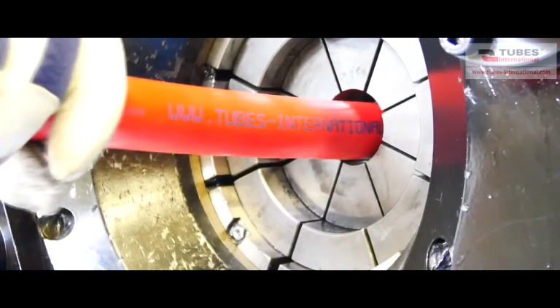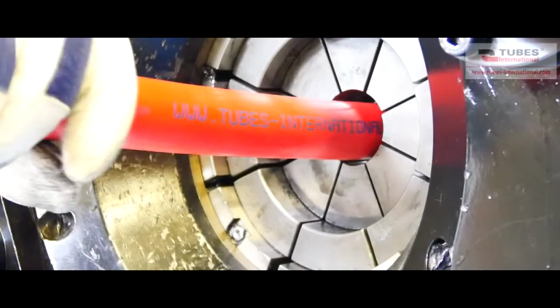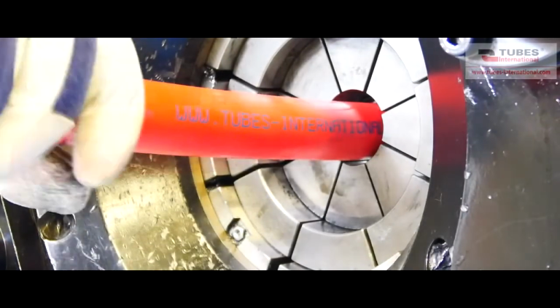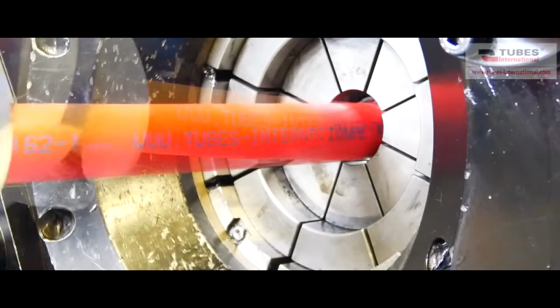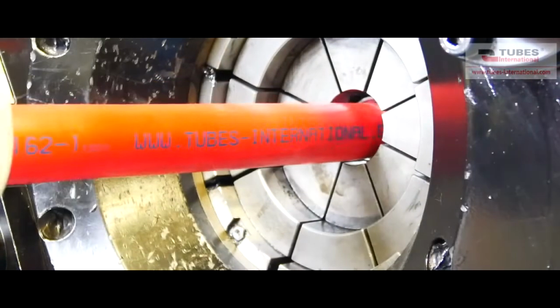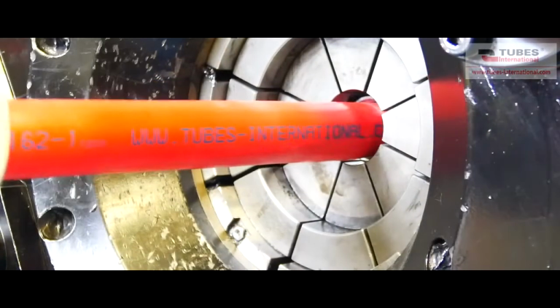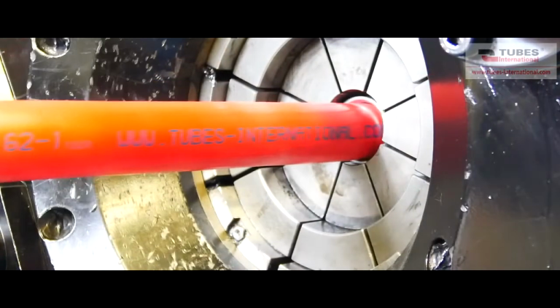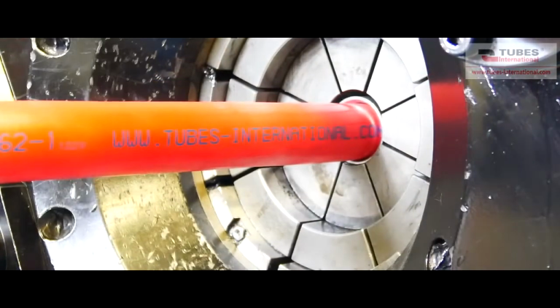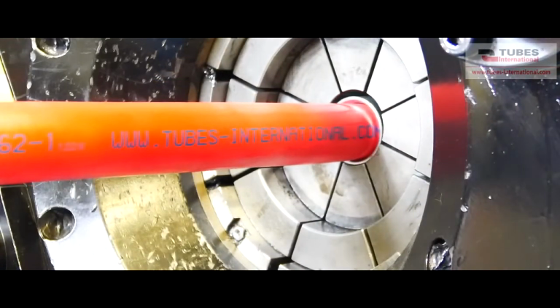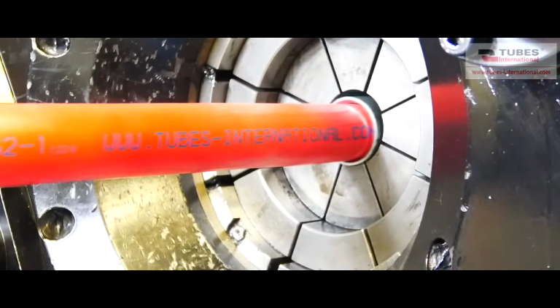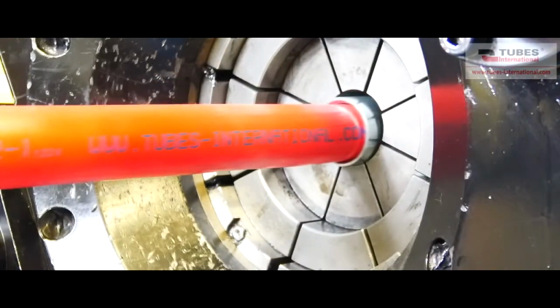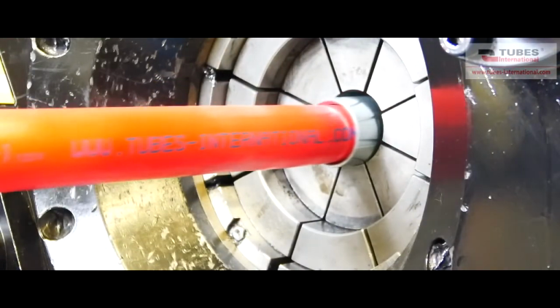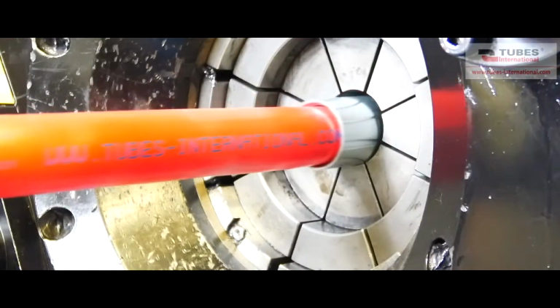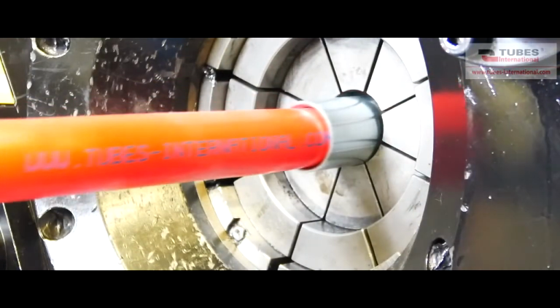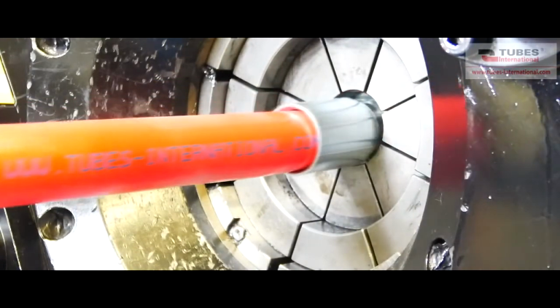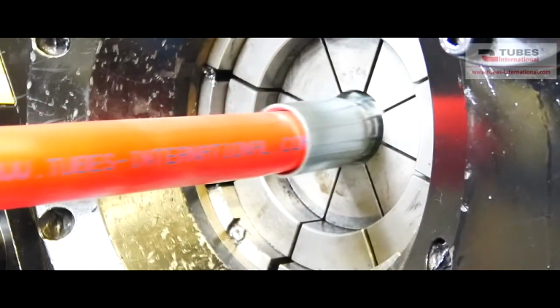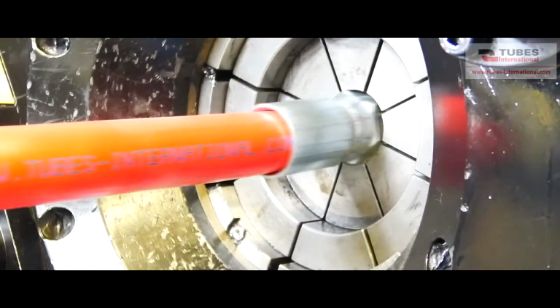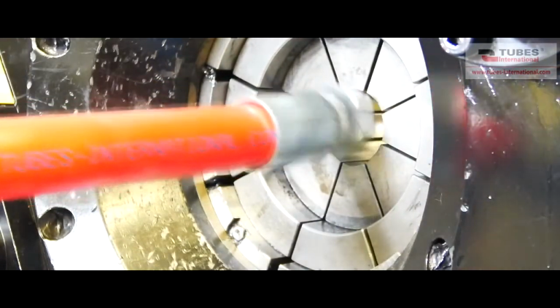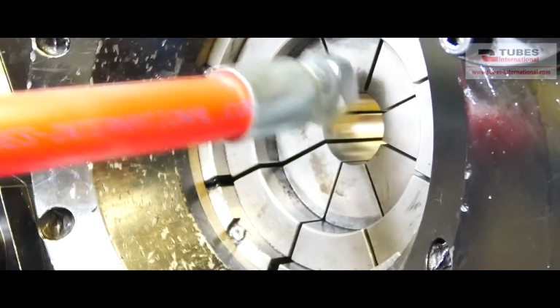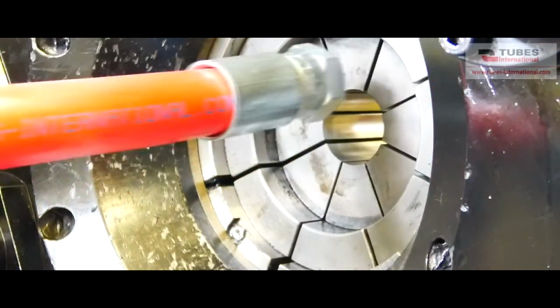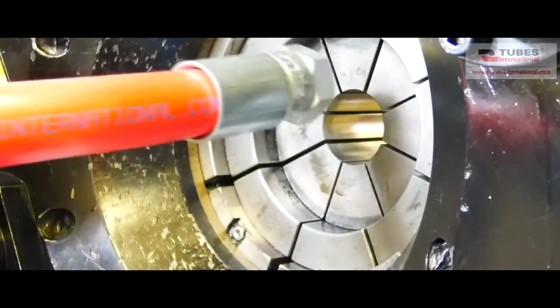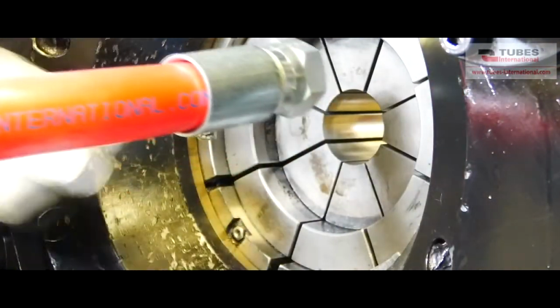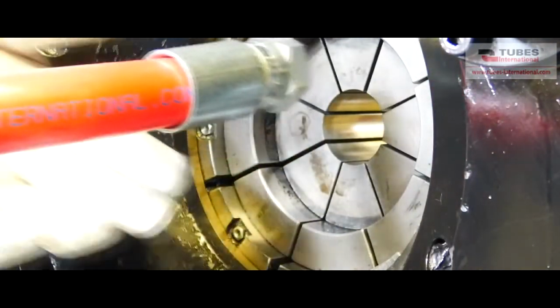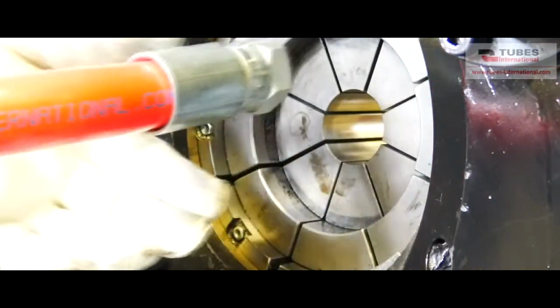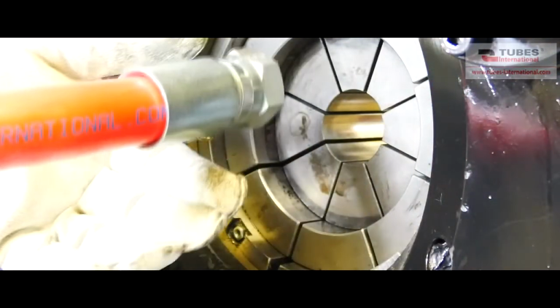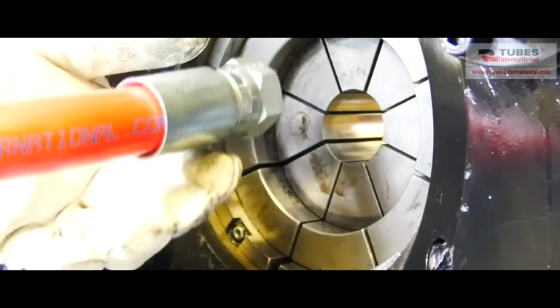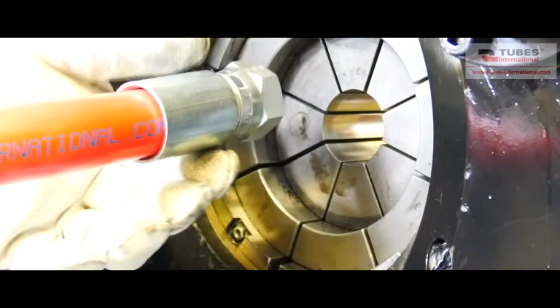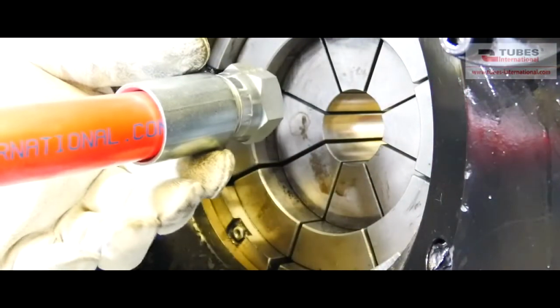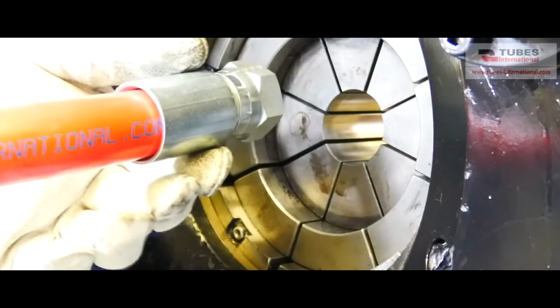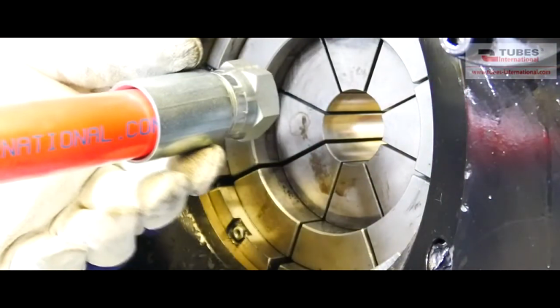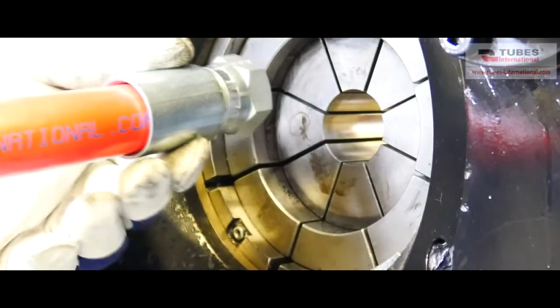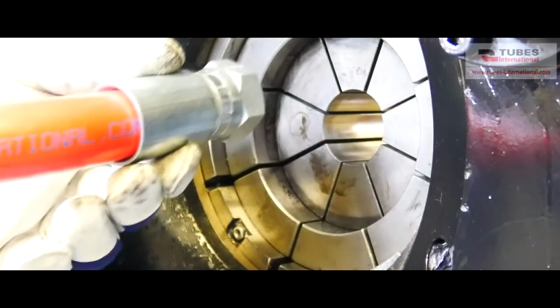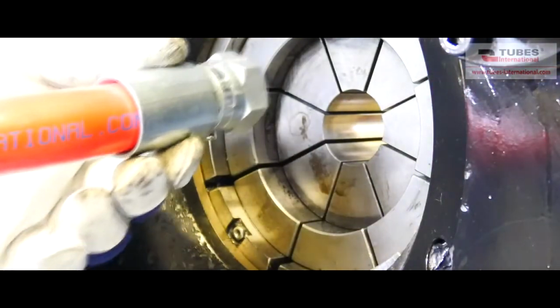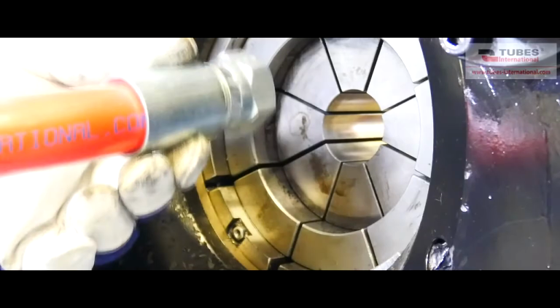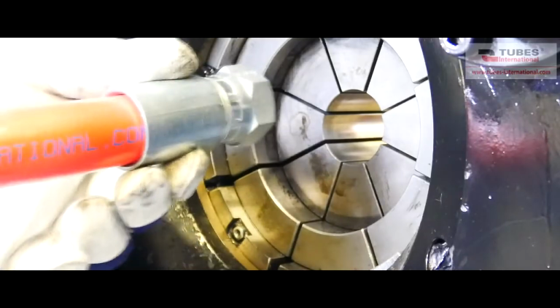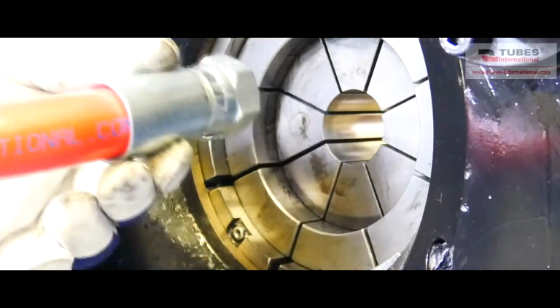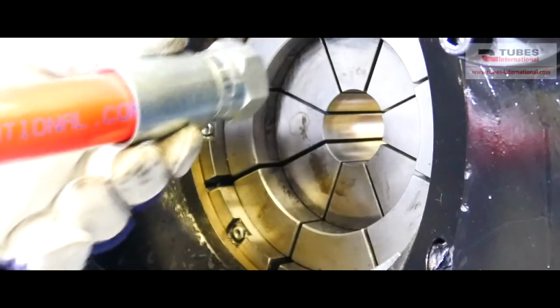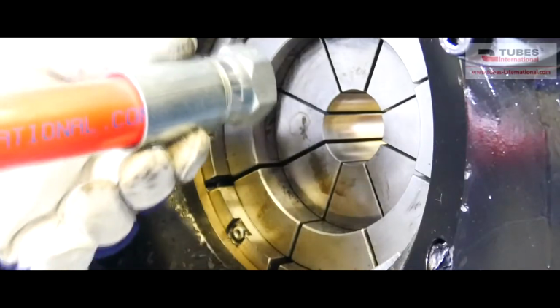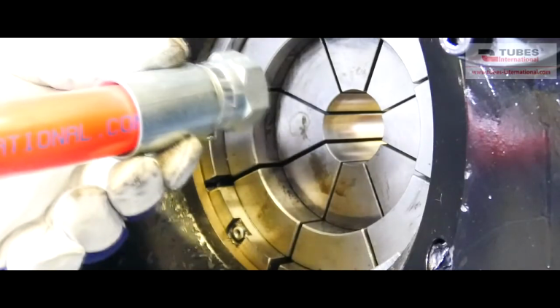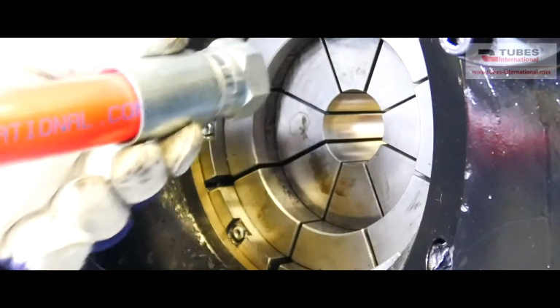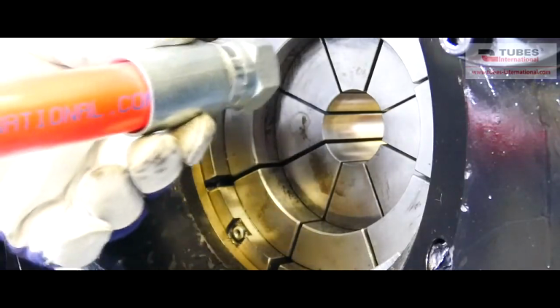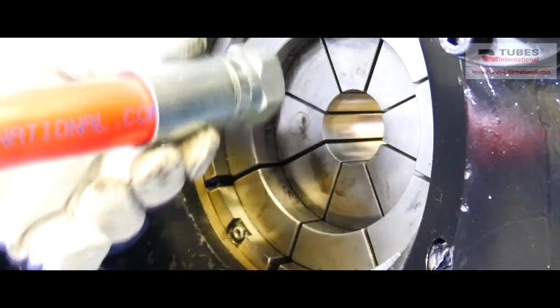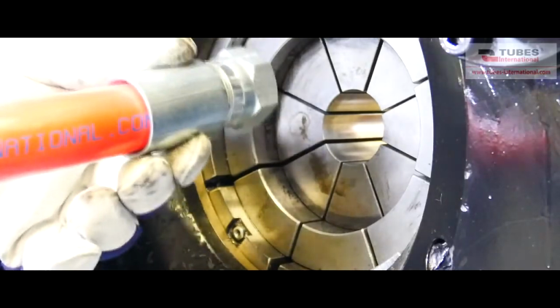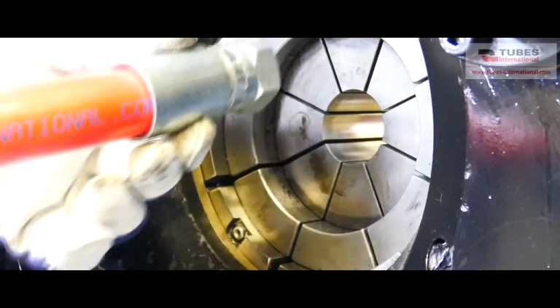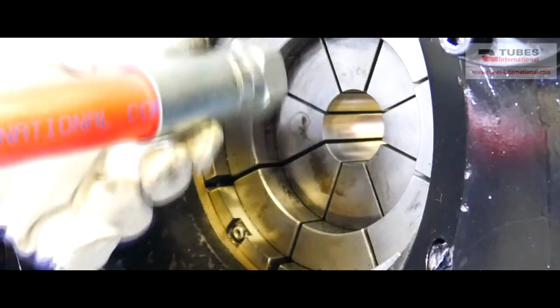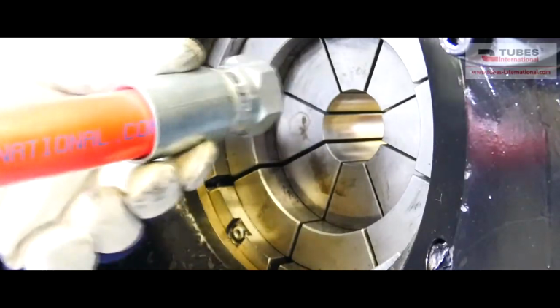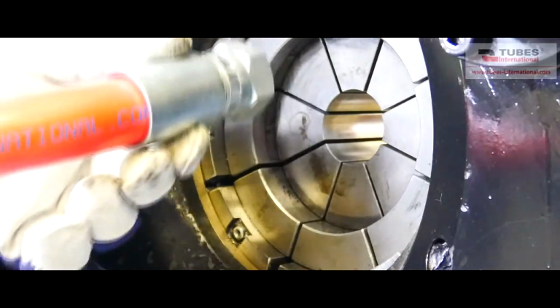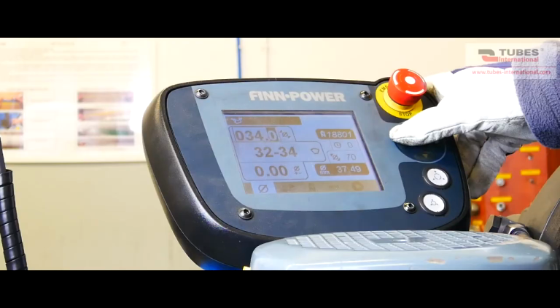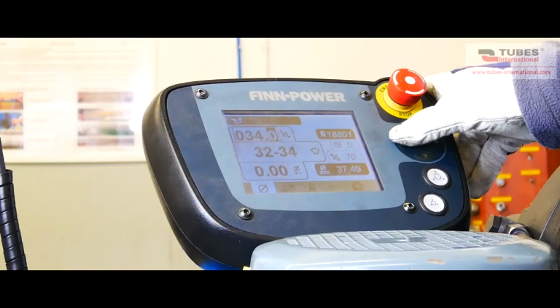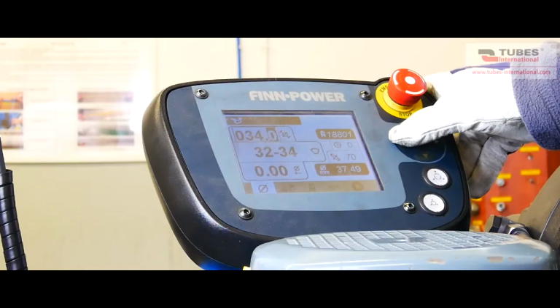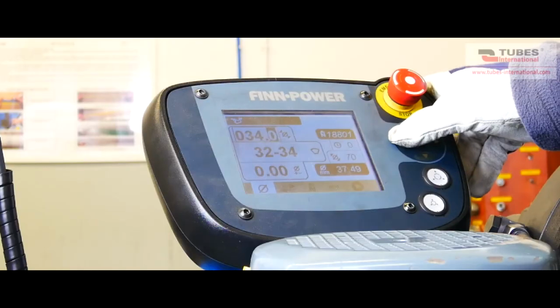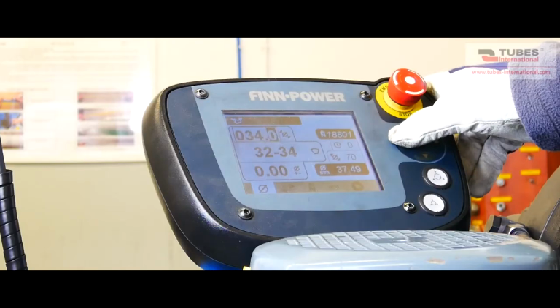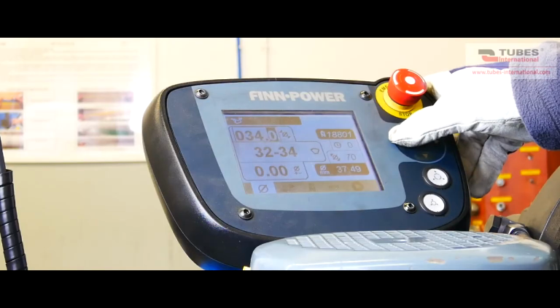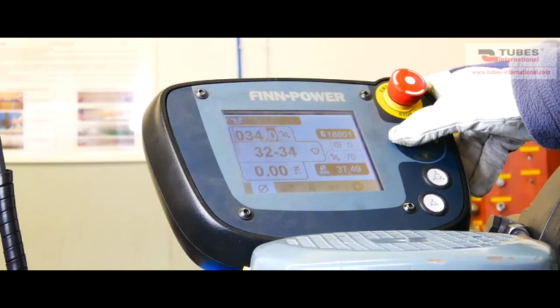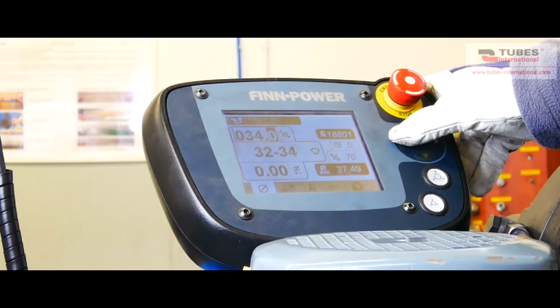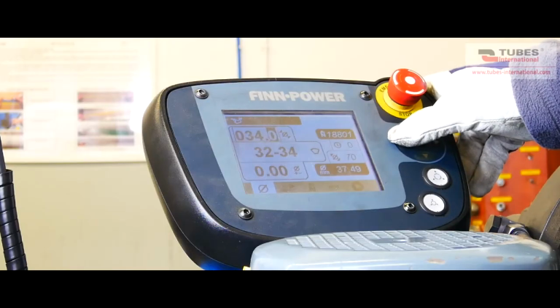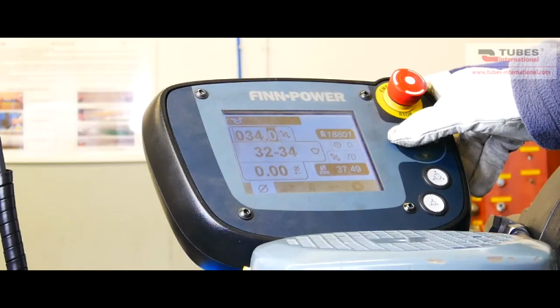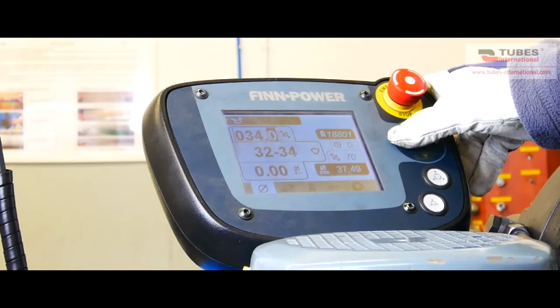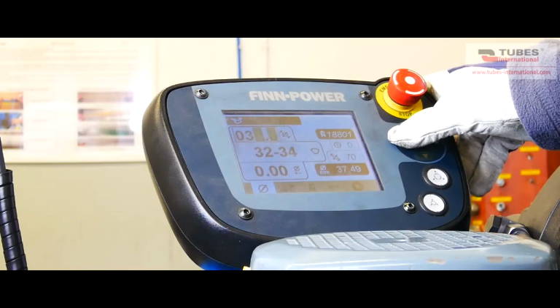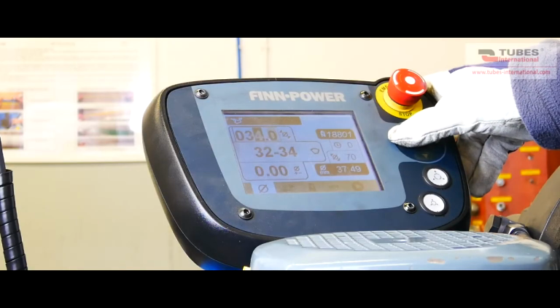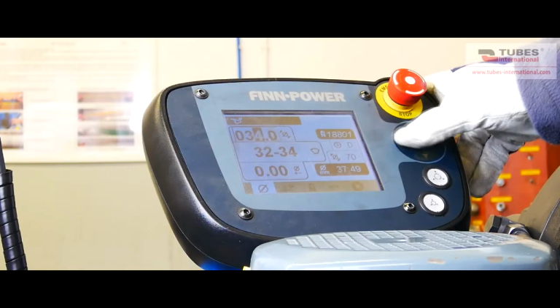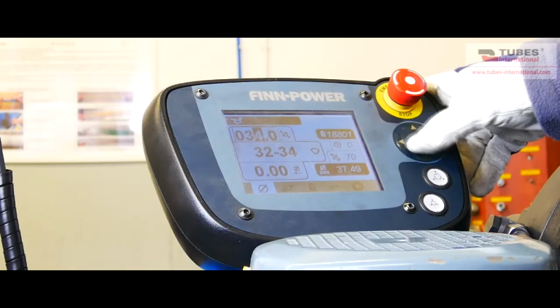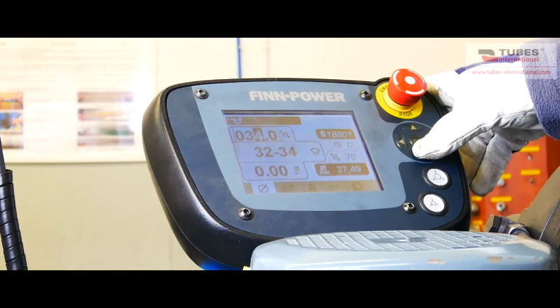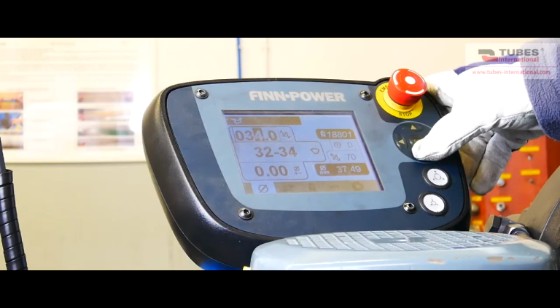Once crimped to that specific diameter, the ferrule doesn't move. Now we make the final crimp.